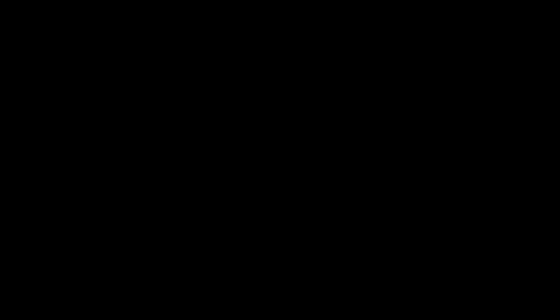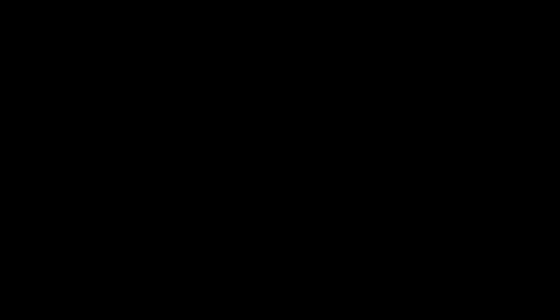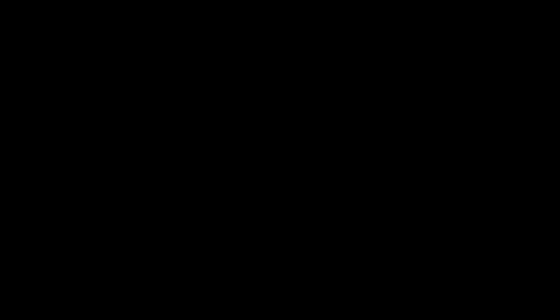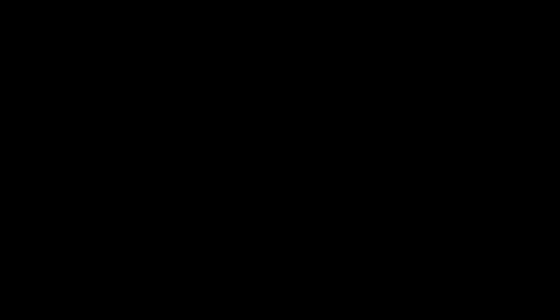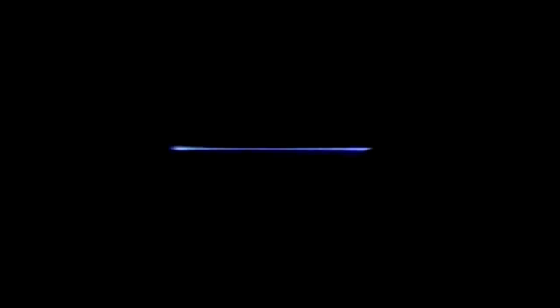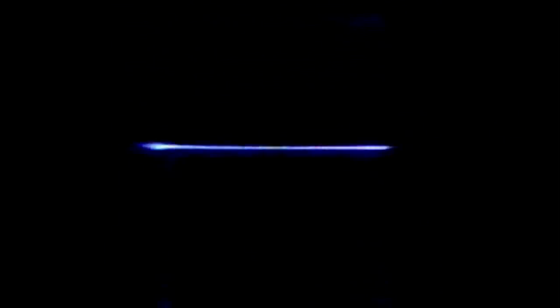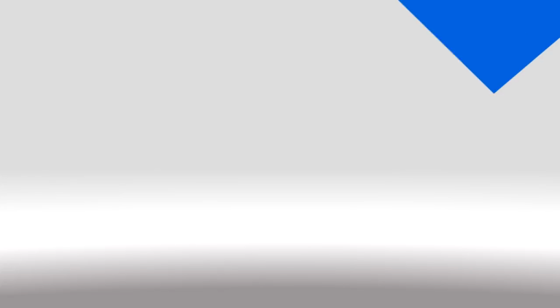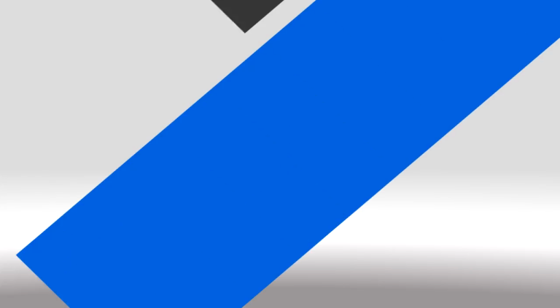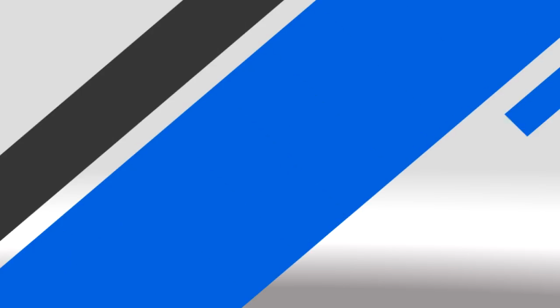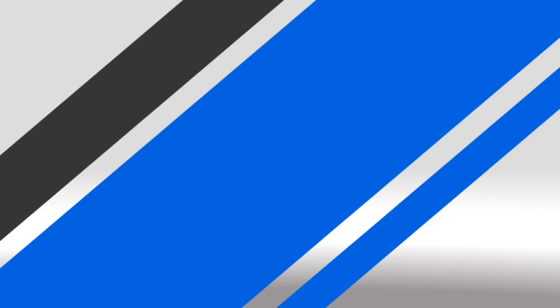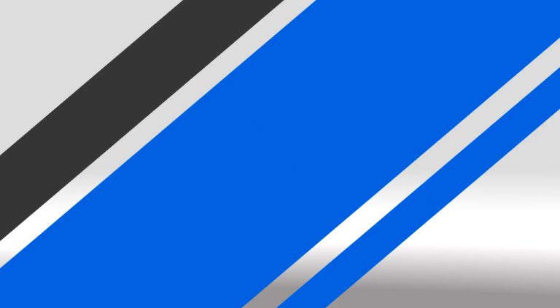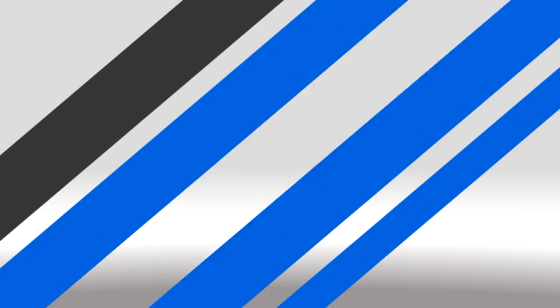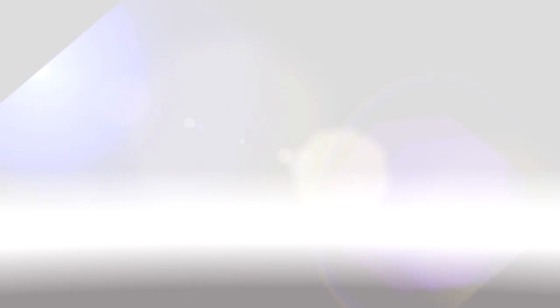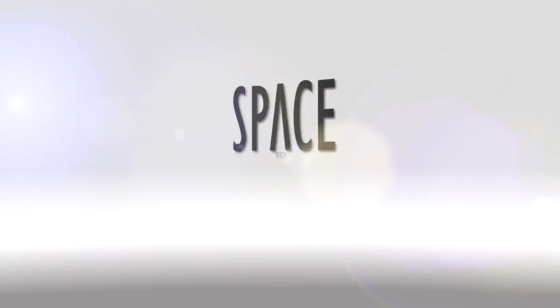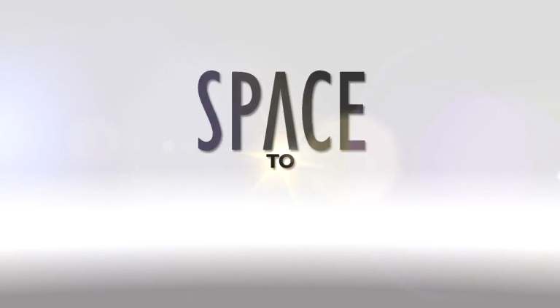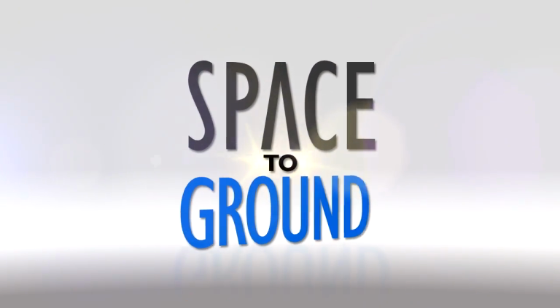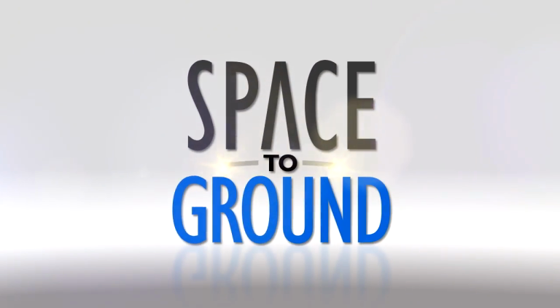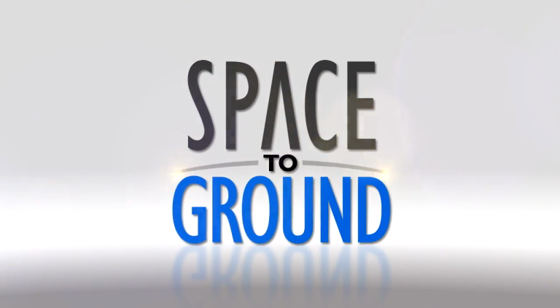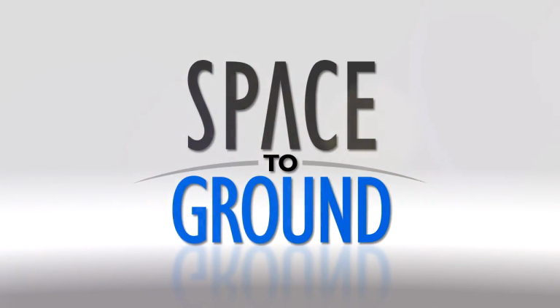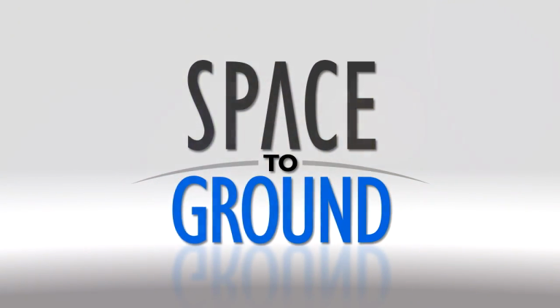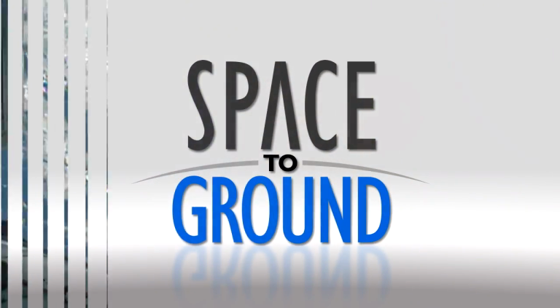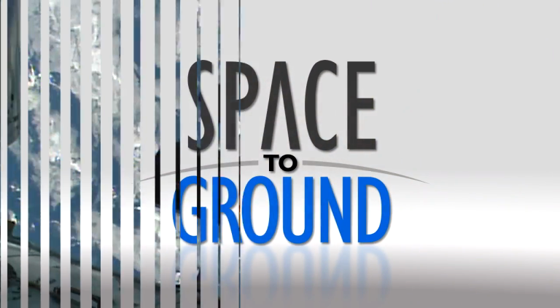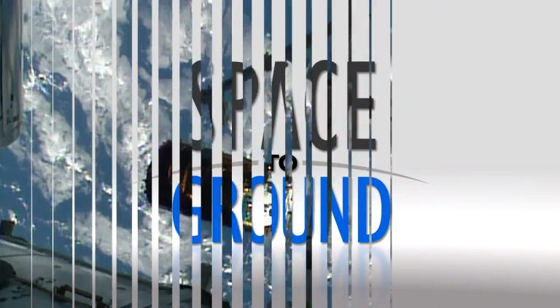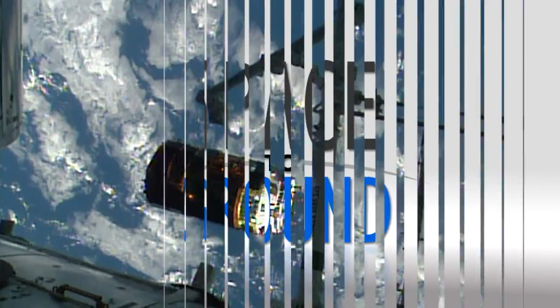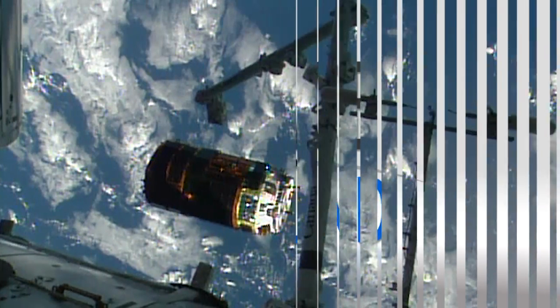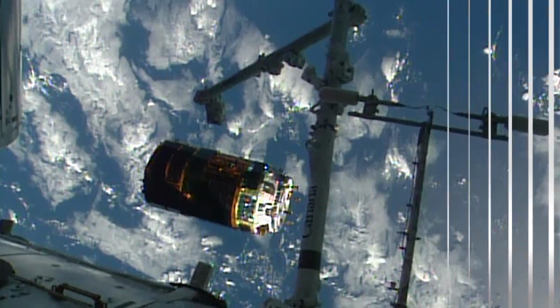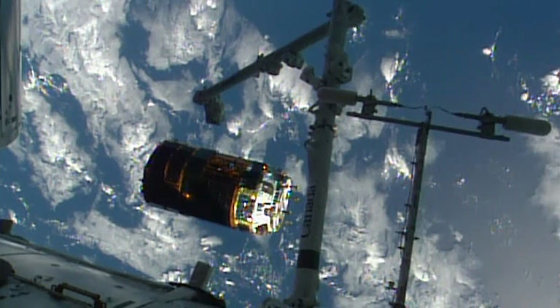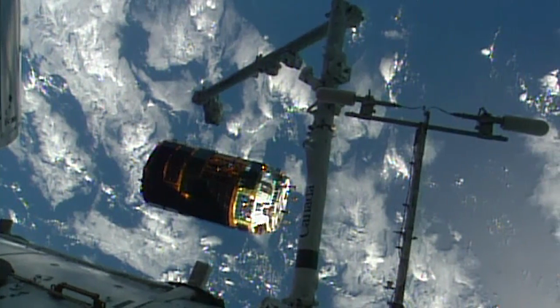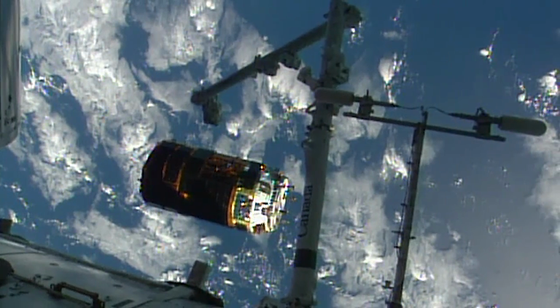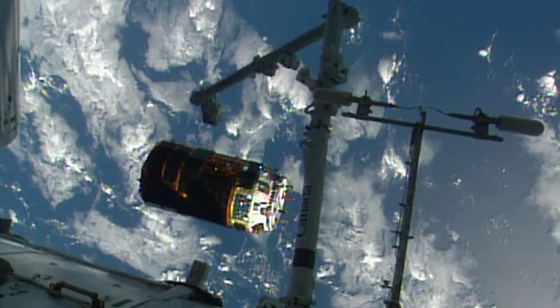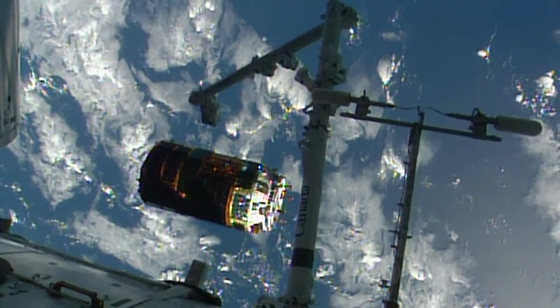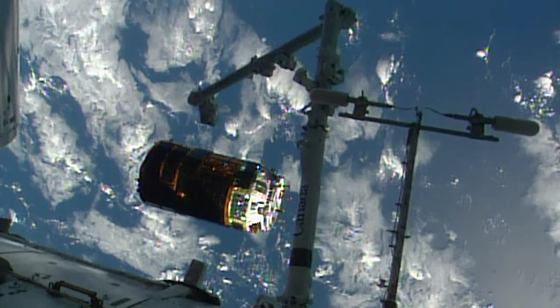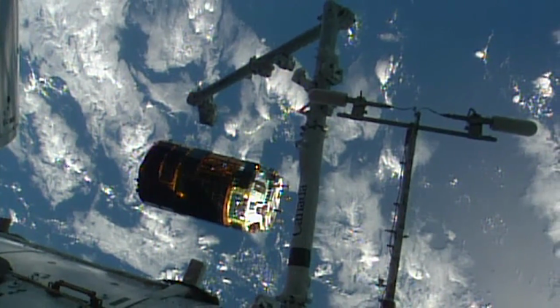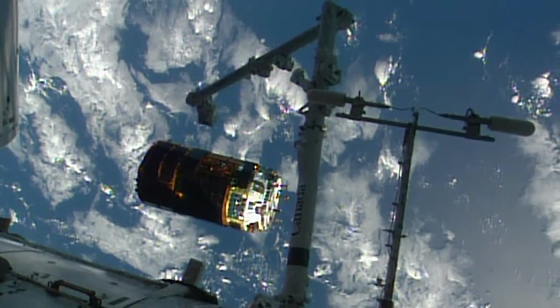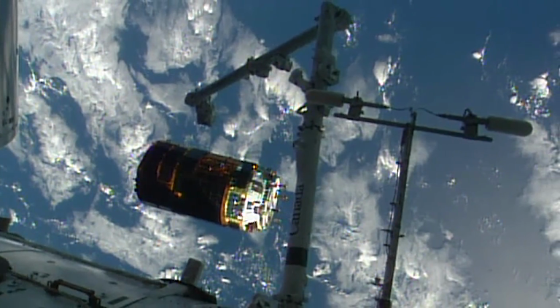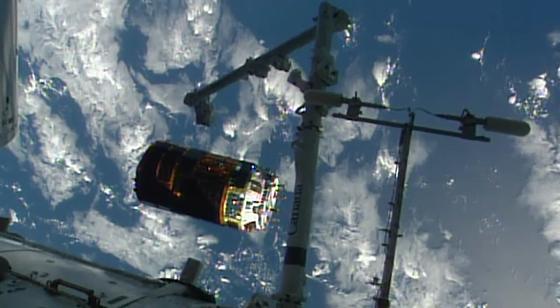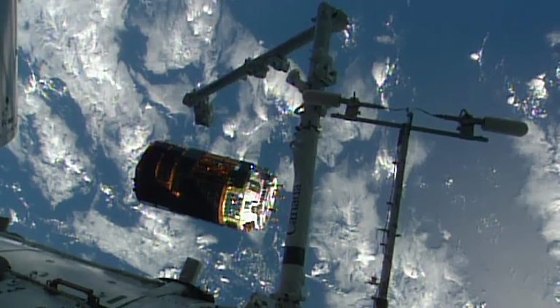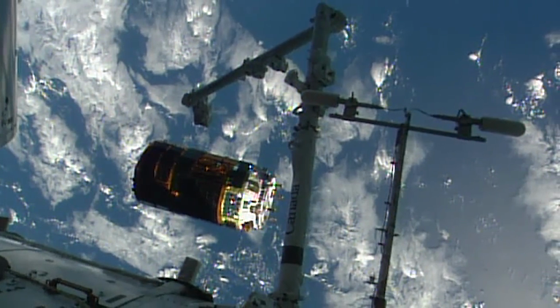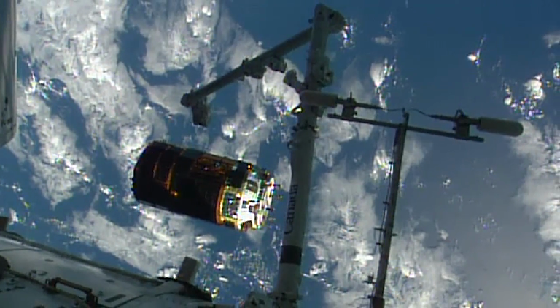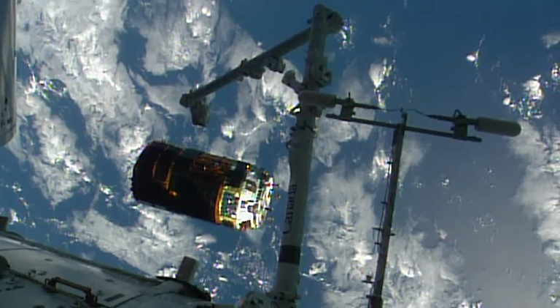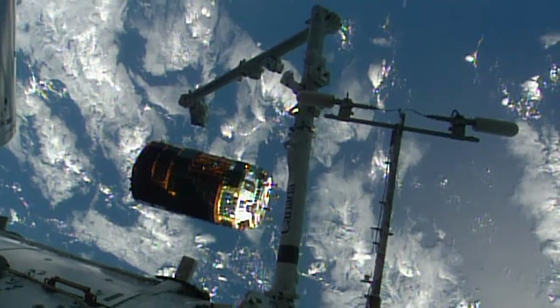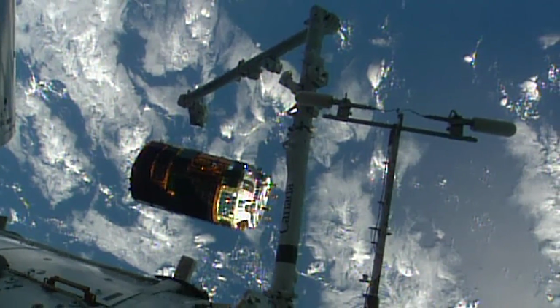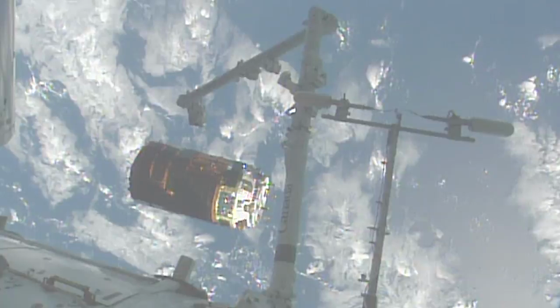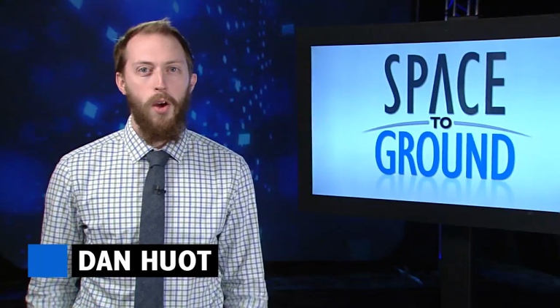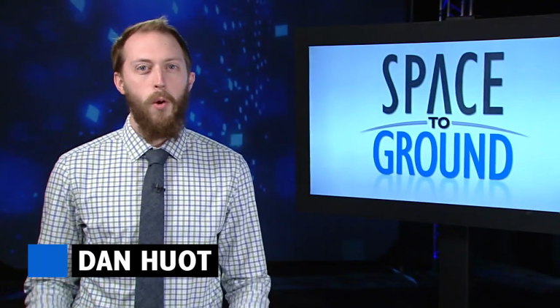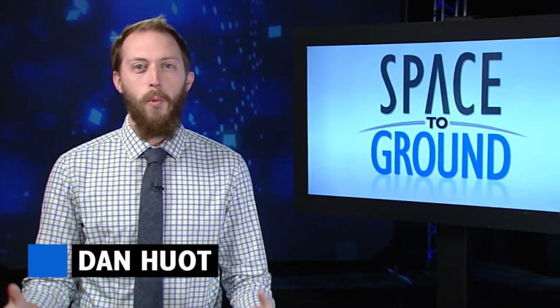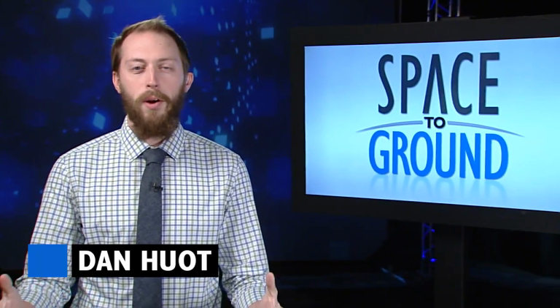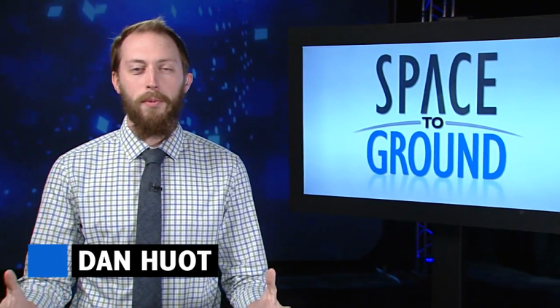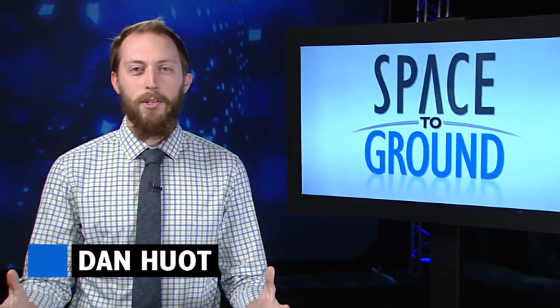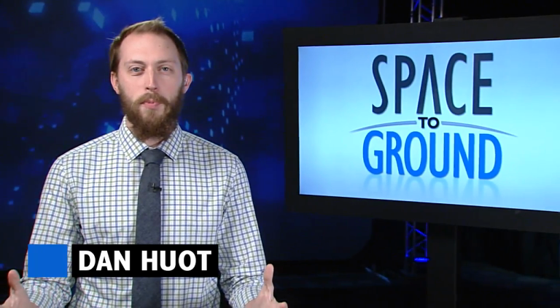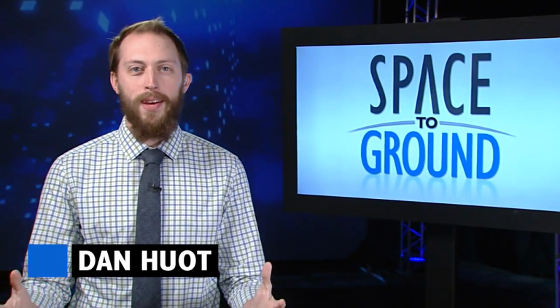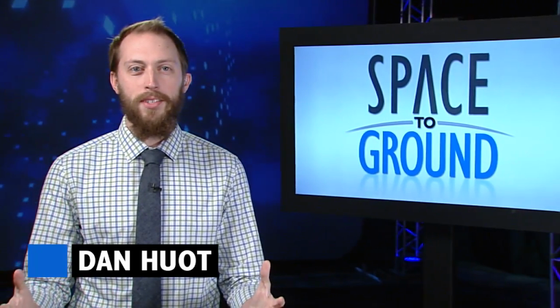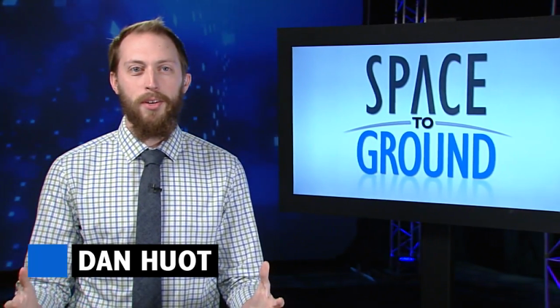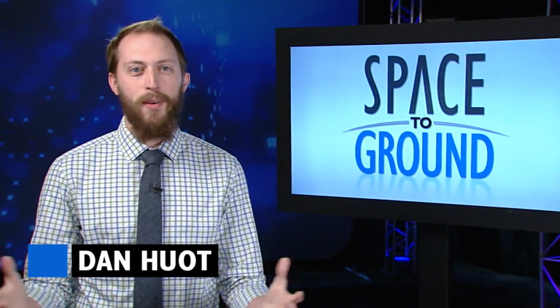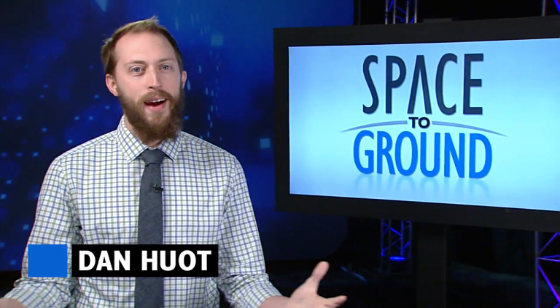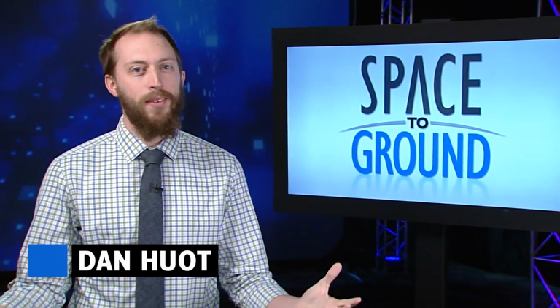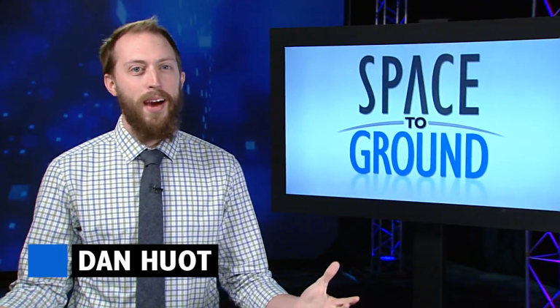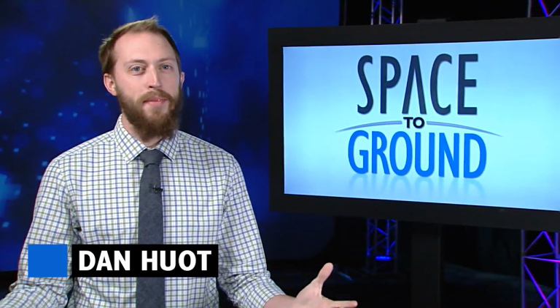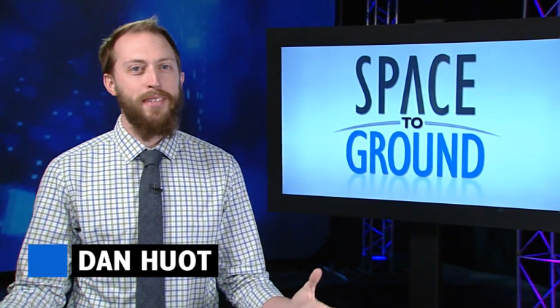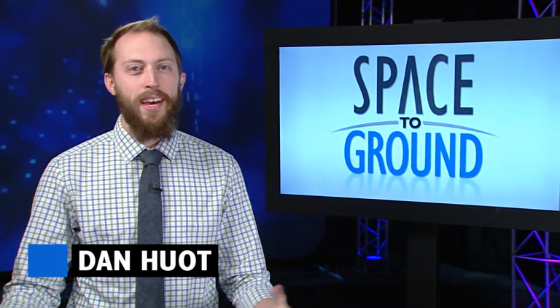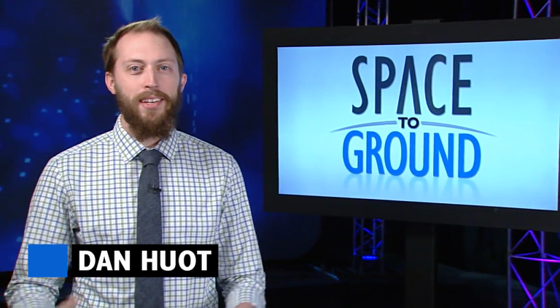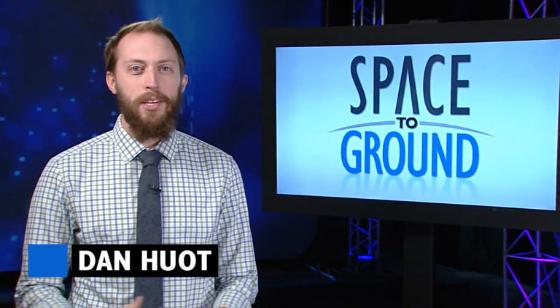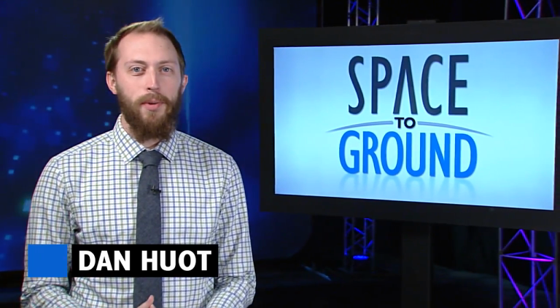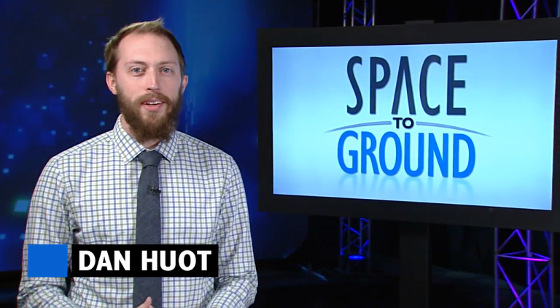Houston Station on Space to Ground. Farewell, HTV. Welcome to Space to Ground. I'm Dan Hewitt.